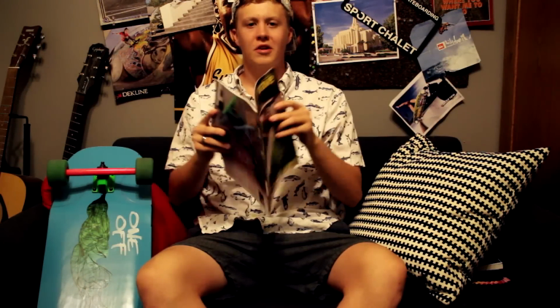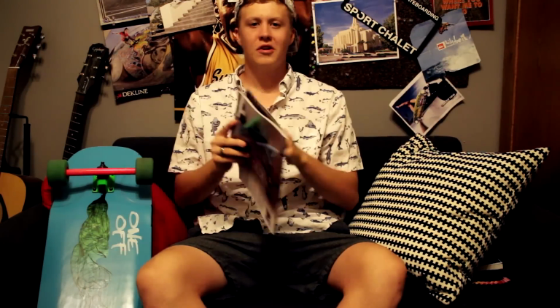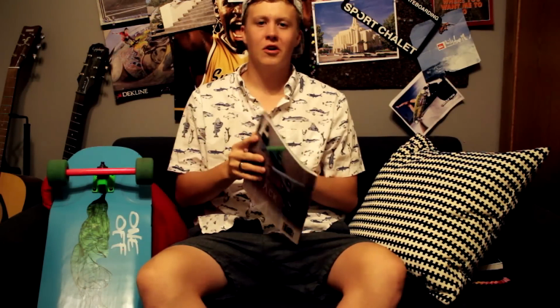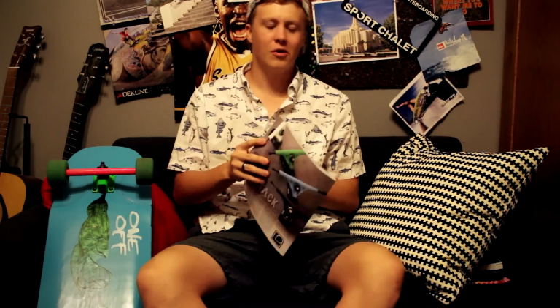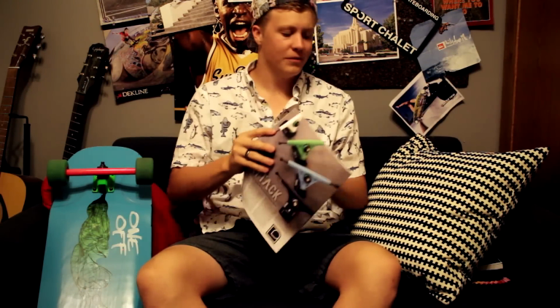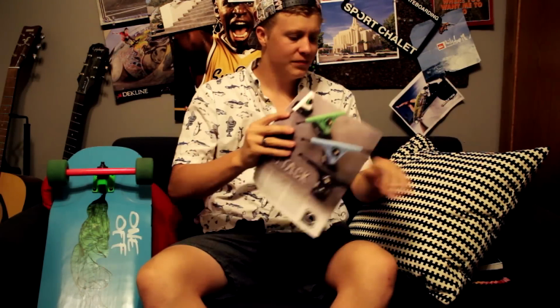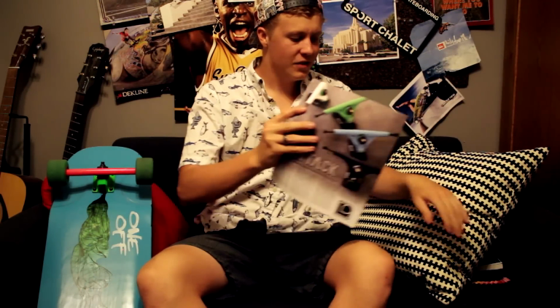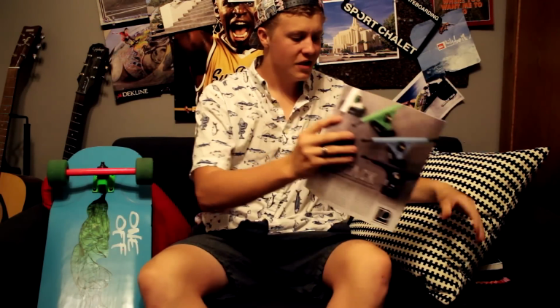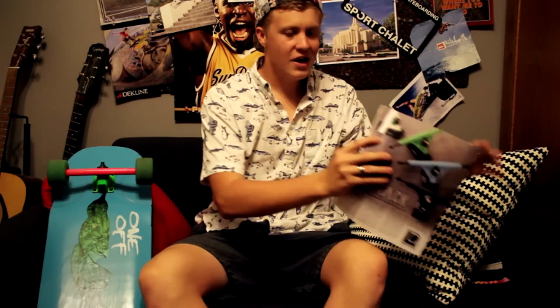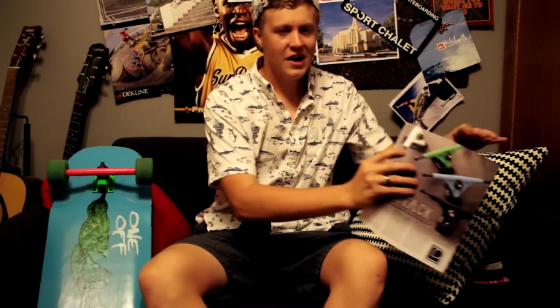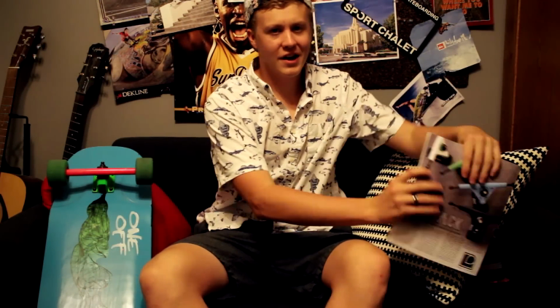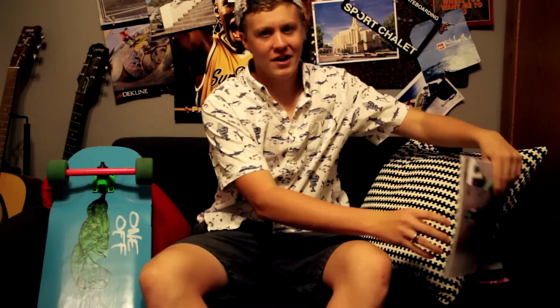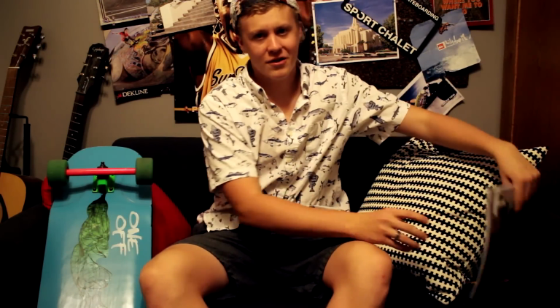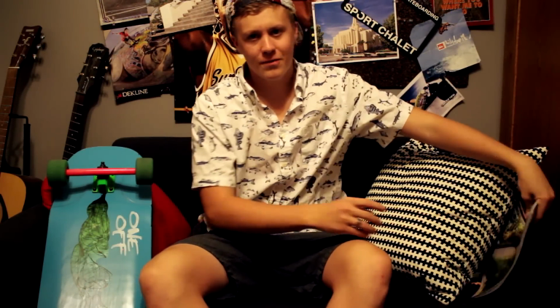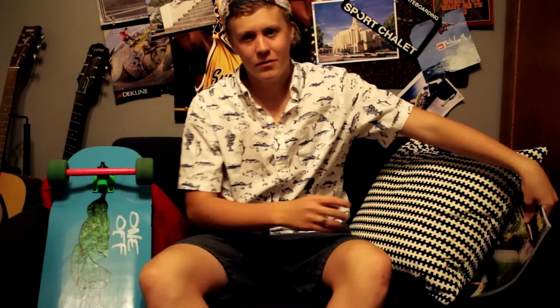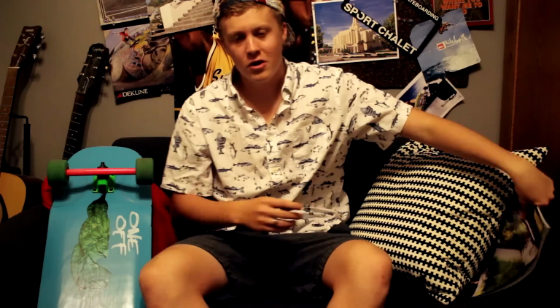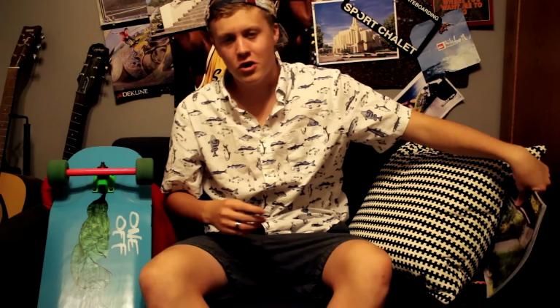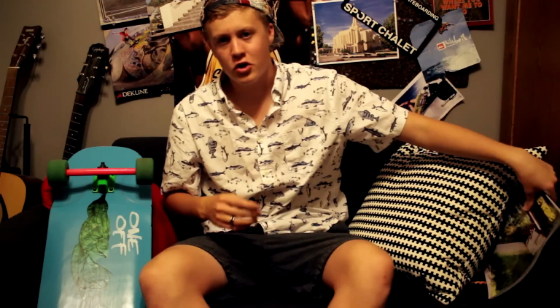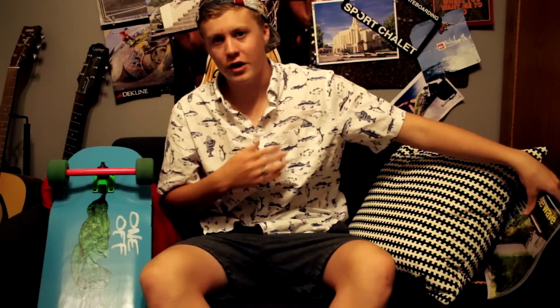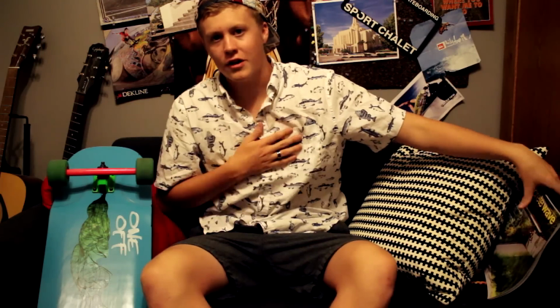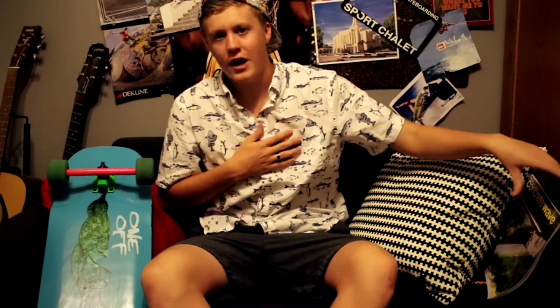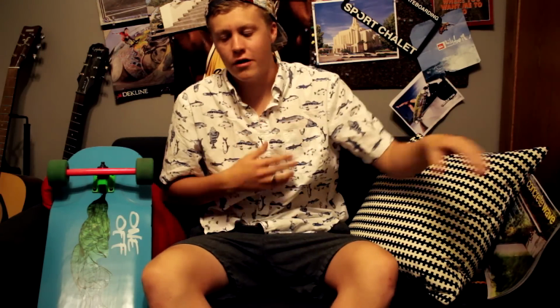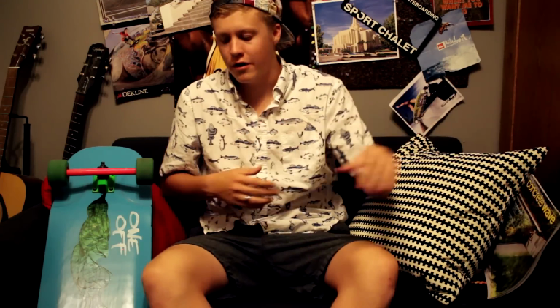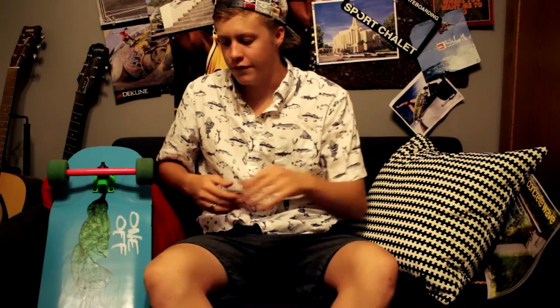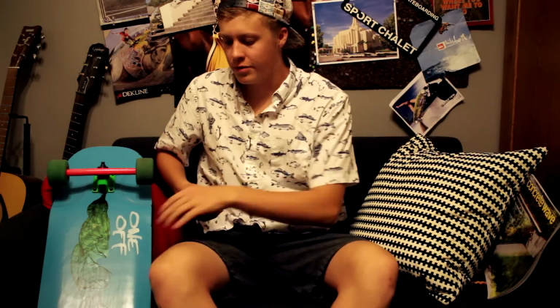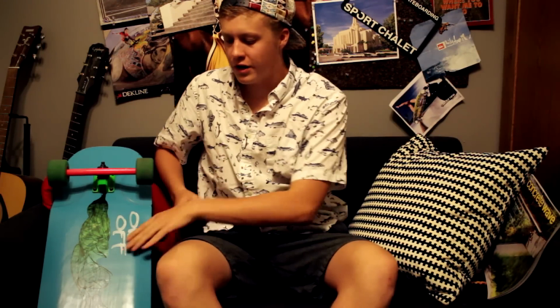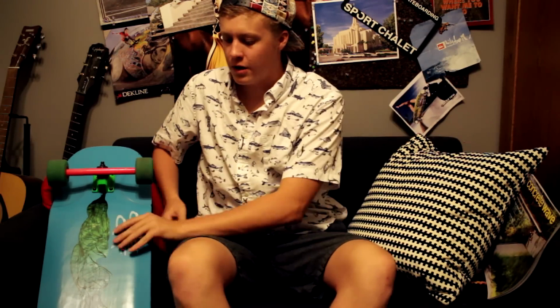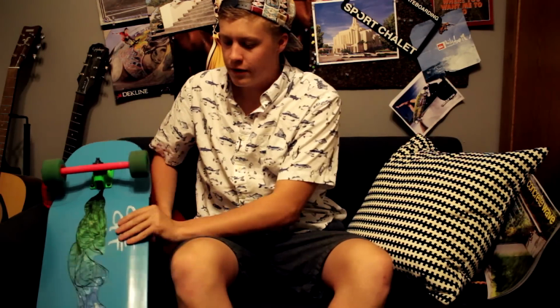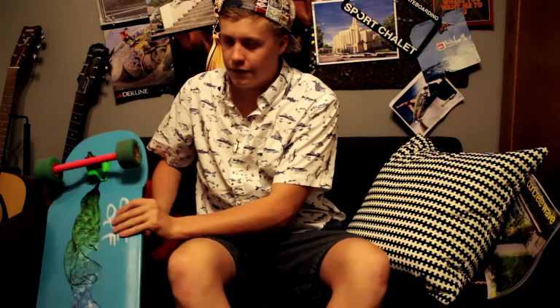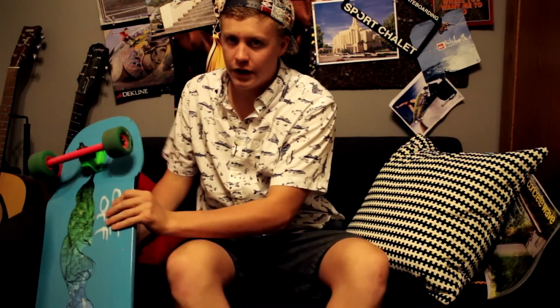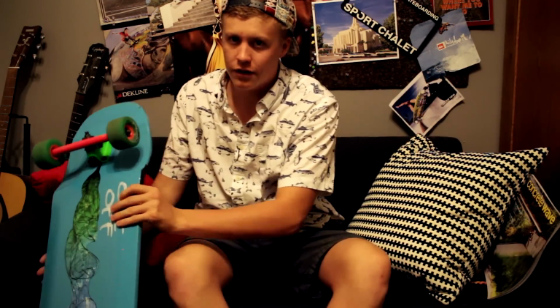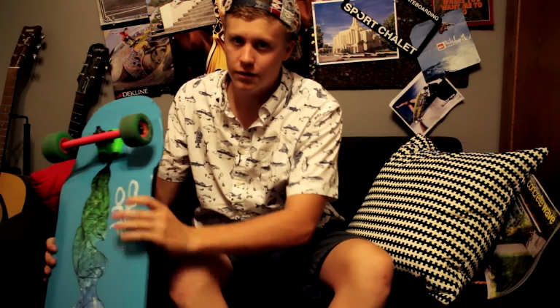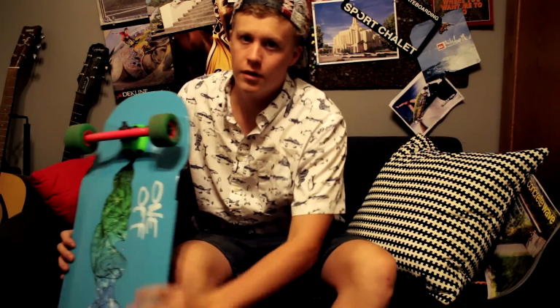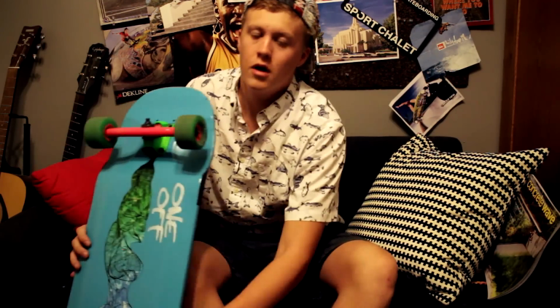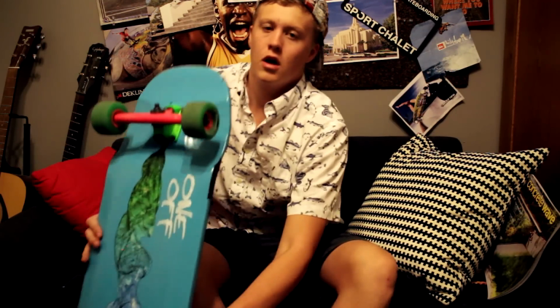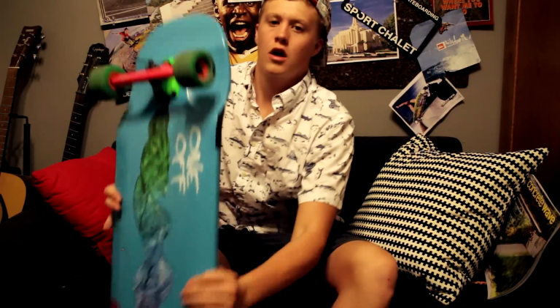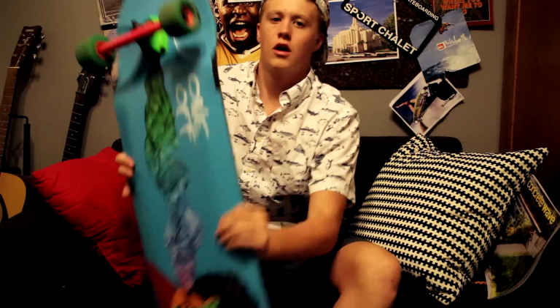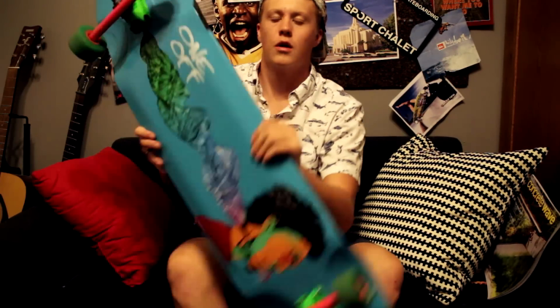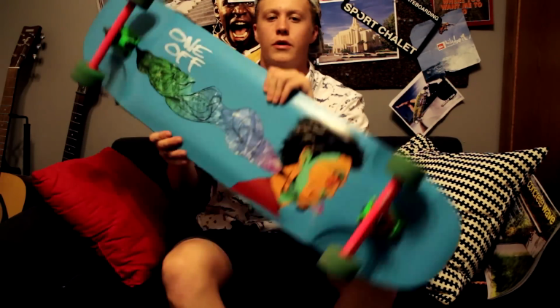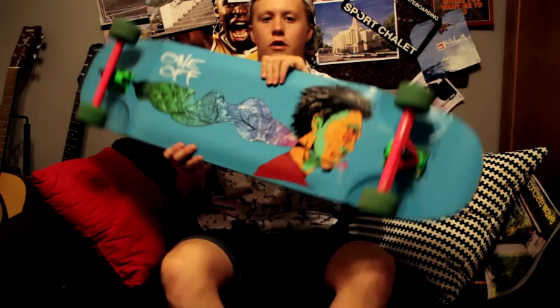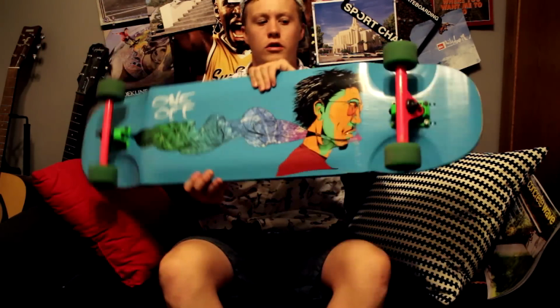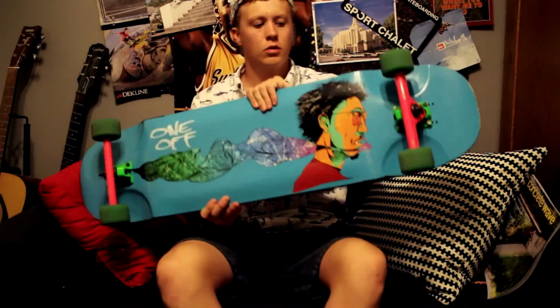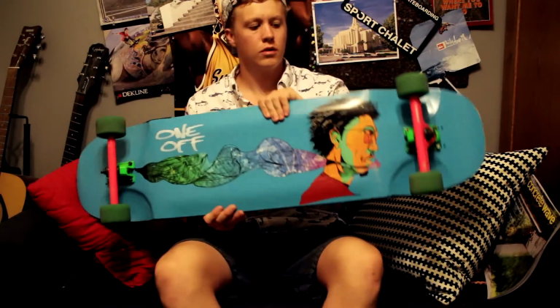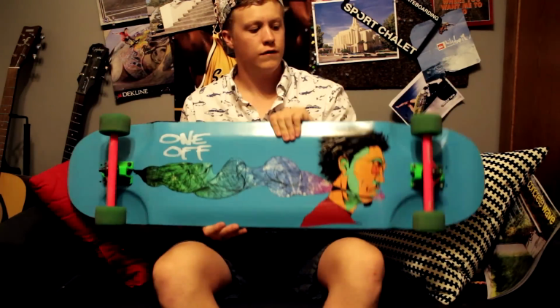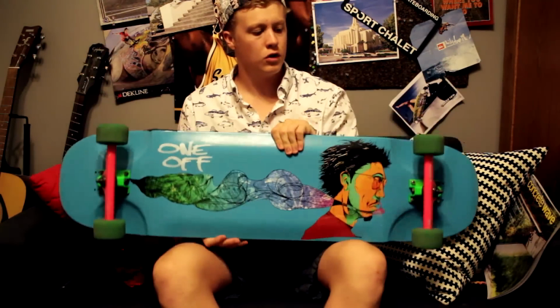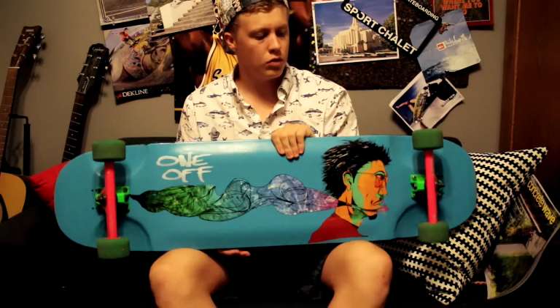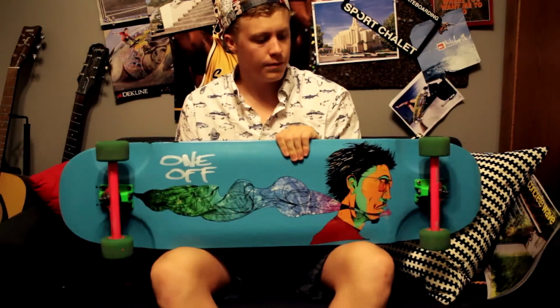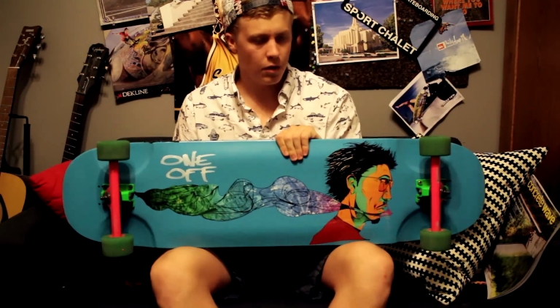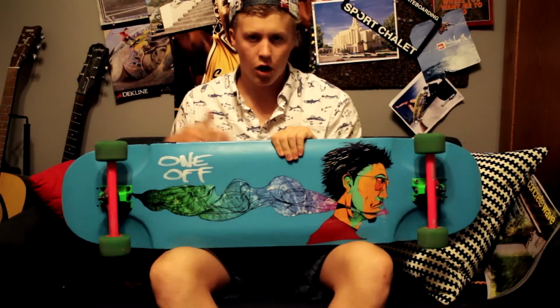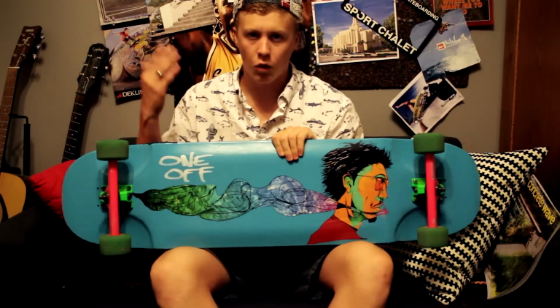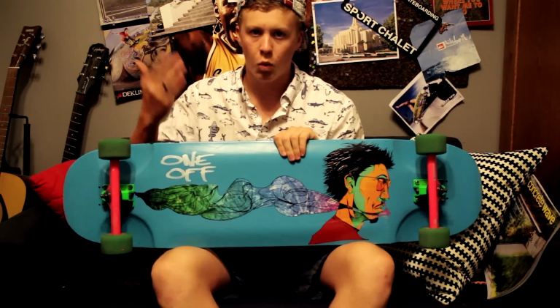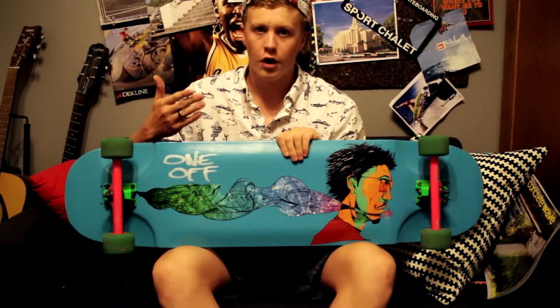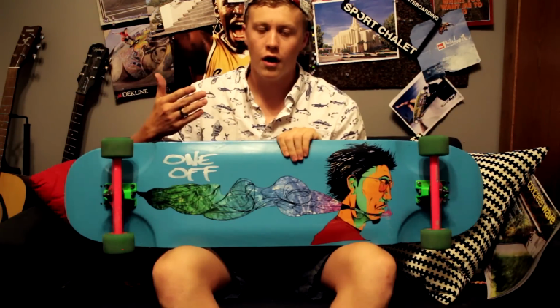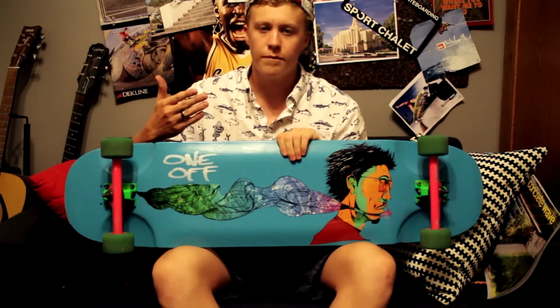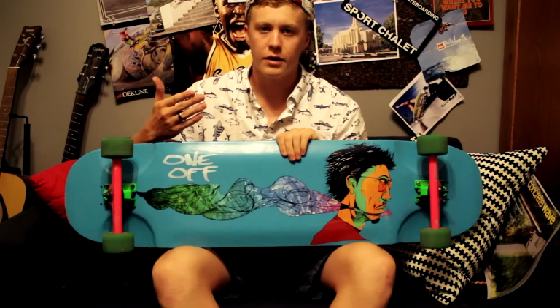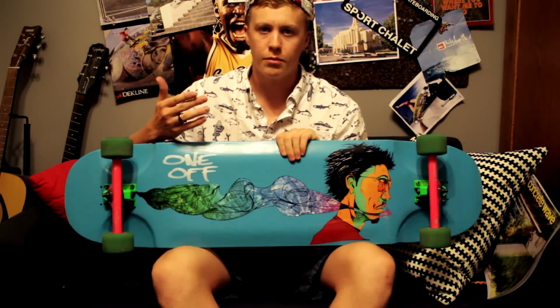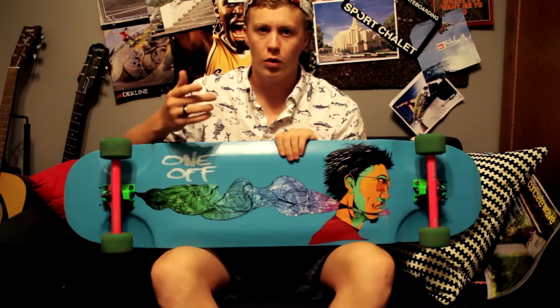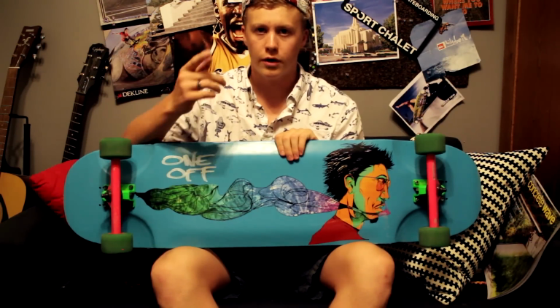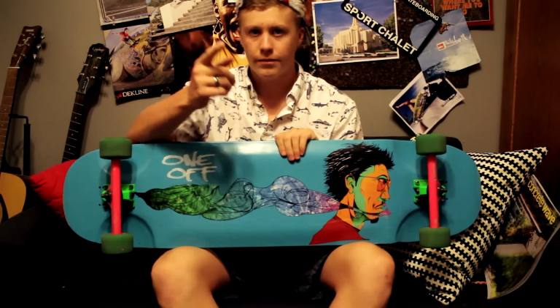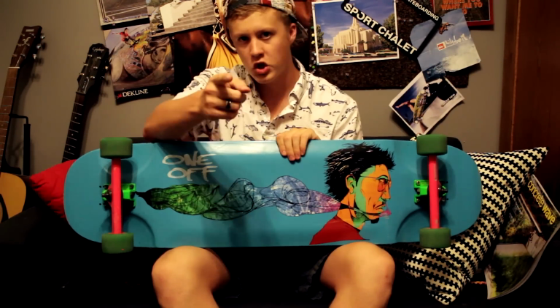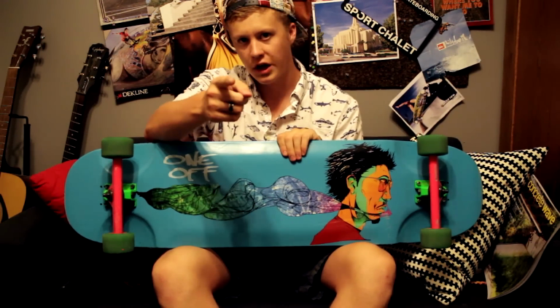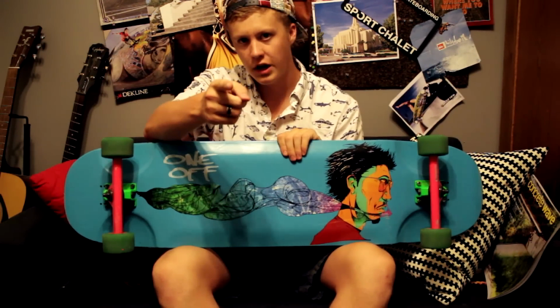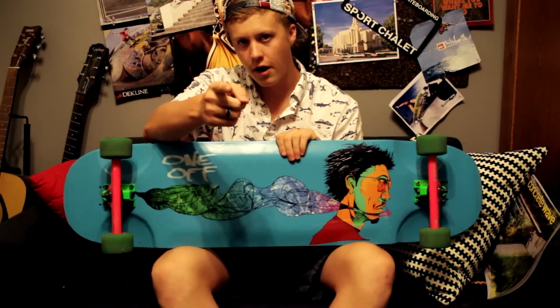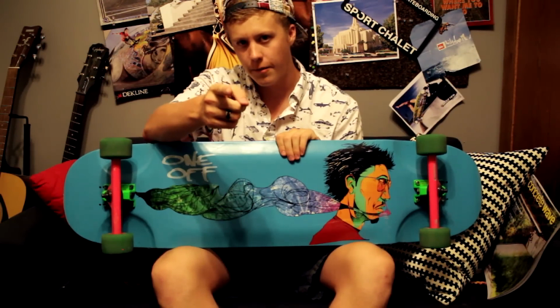Hey guys, Drex Tanner here from Skate Reflex, and I'm here to do a review on the One-Off Big Boy. Check it out.